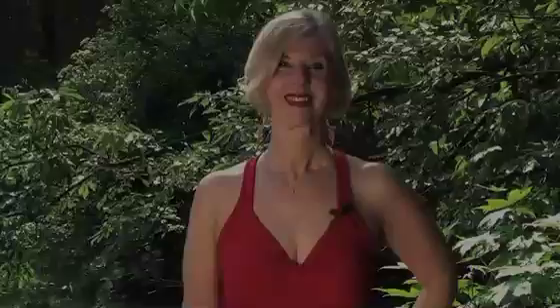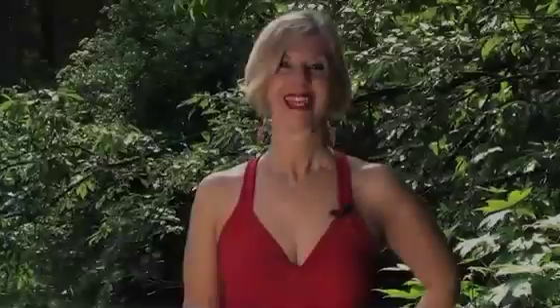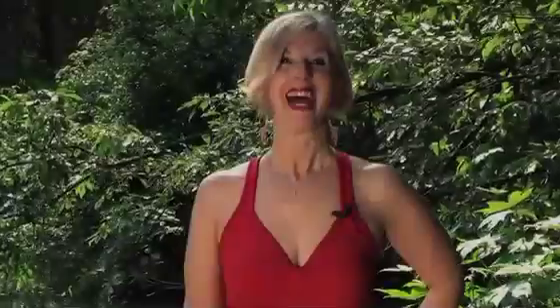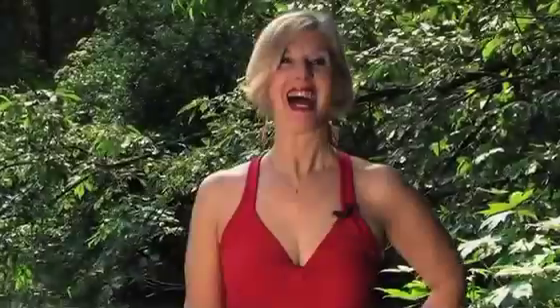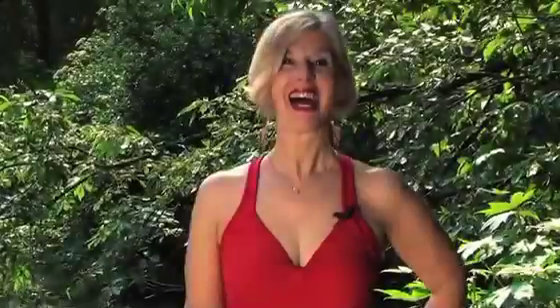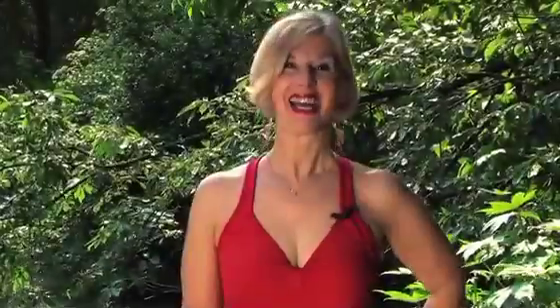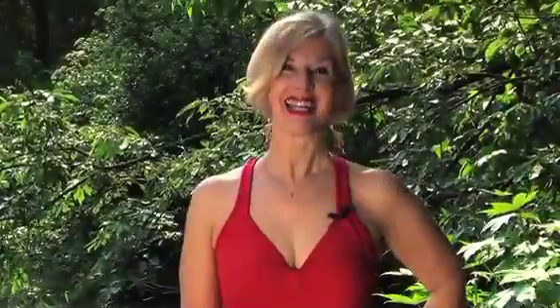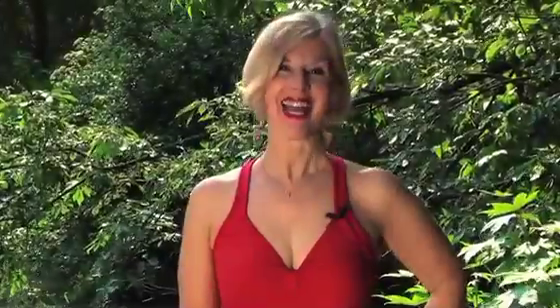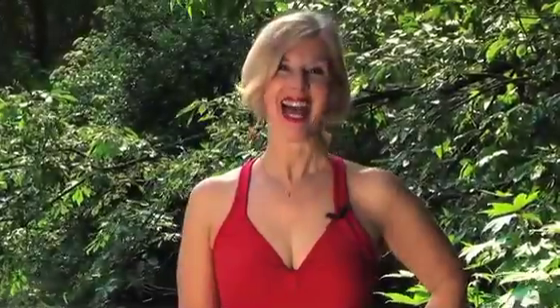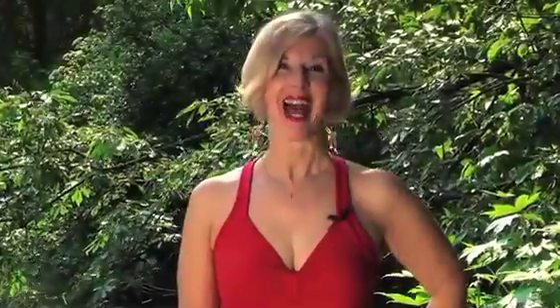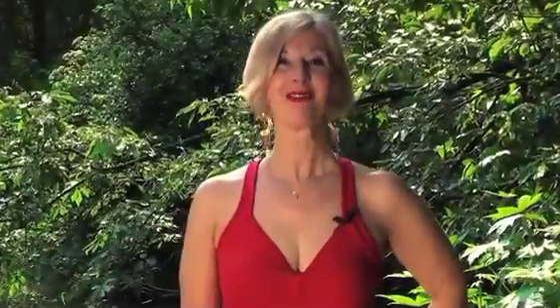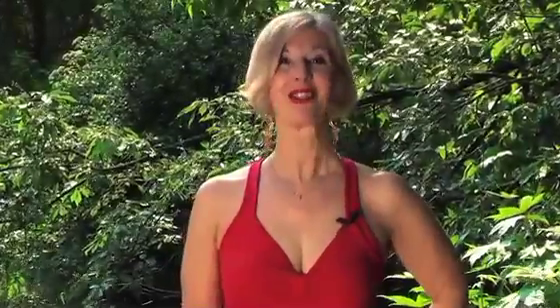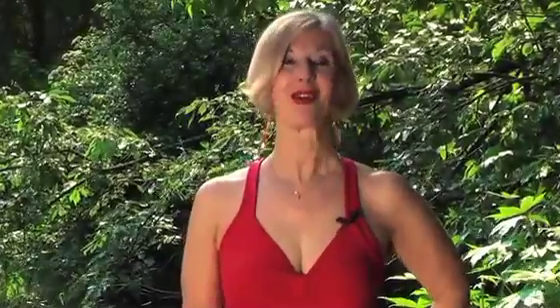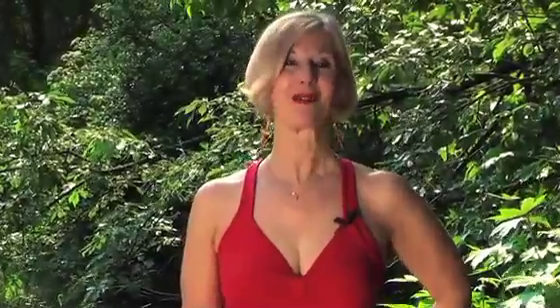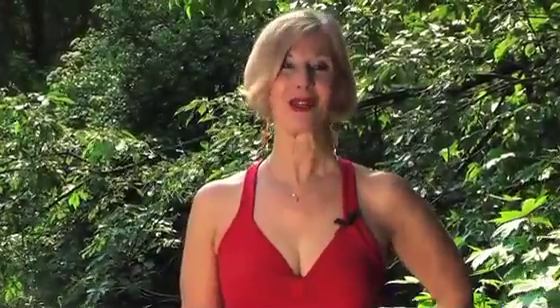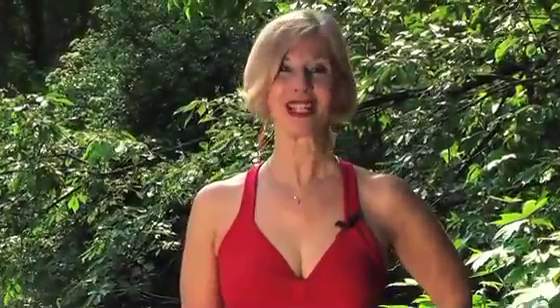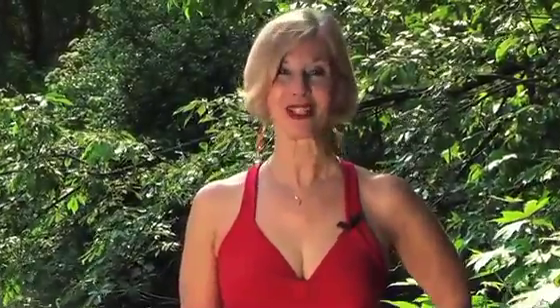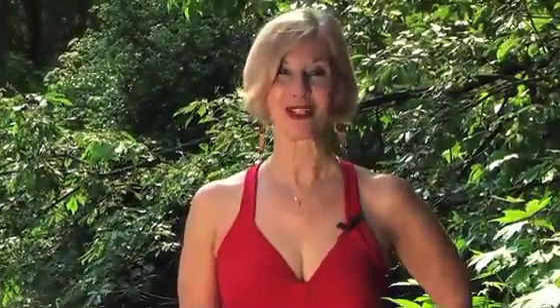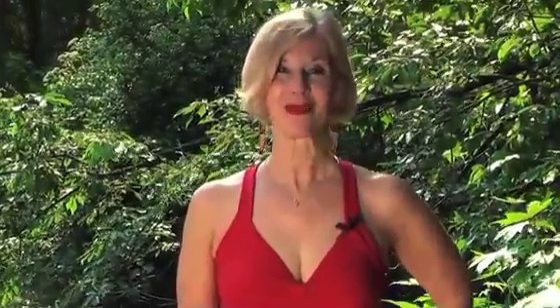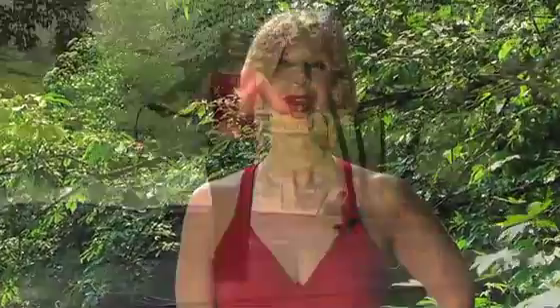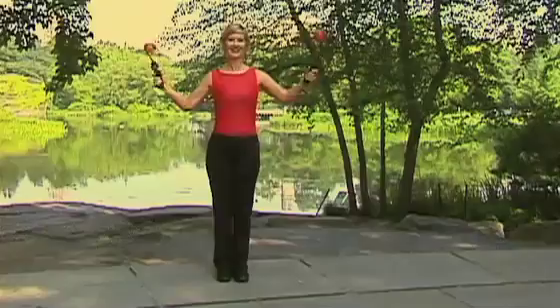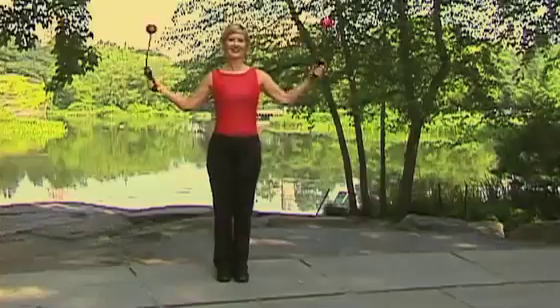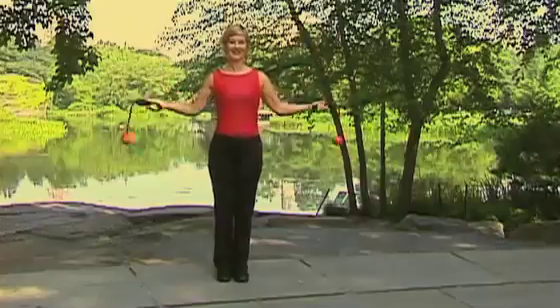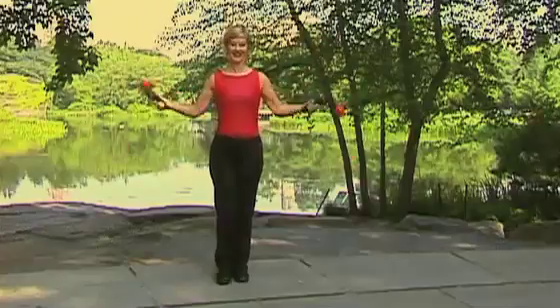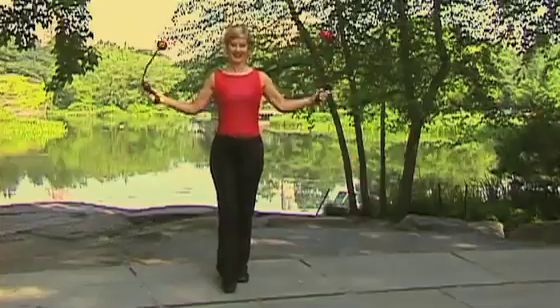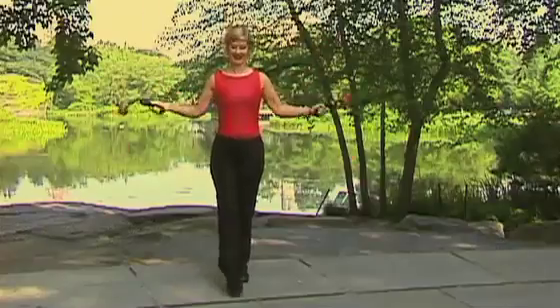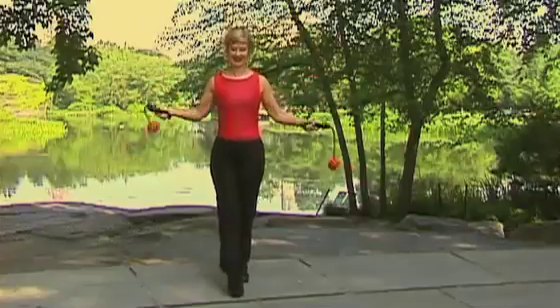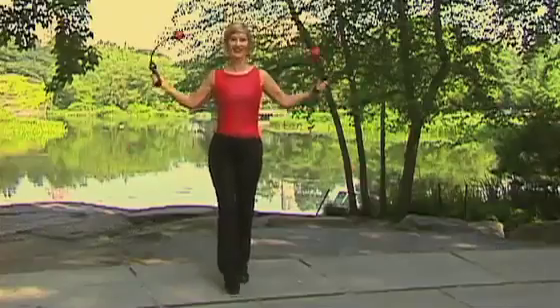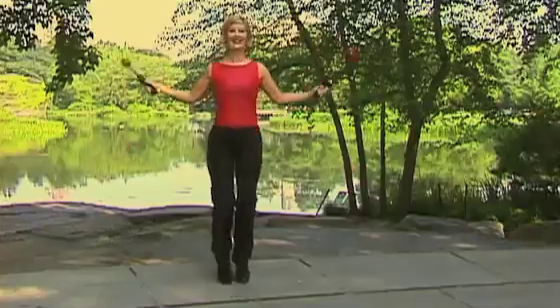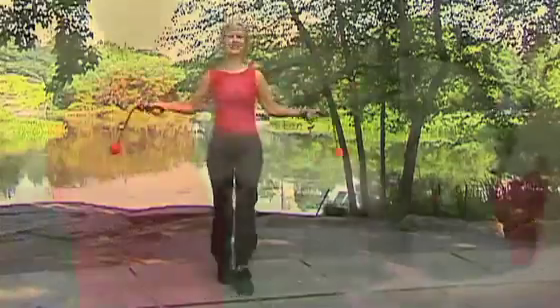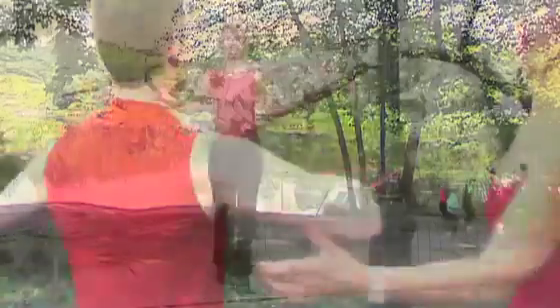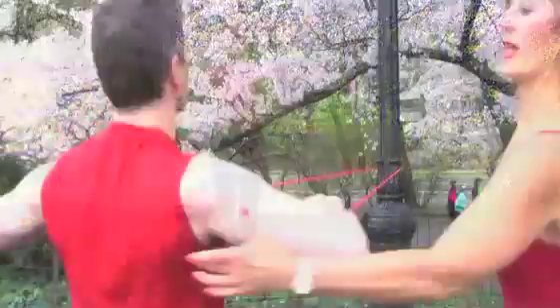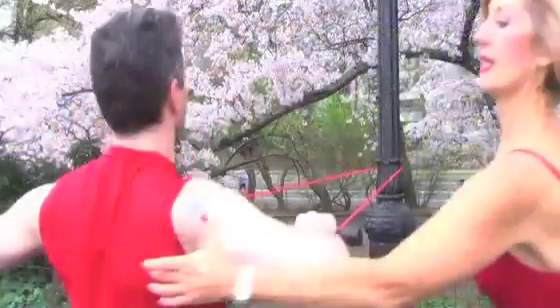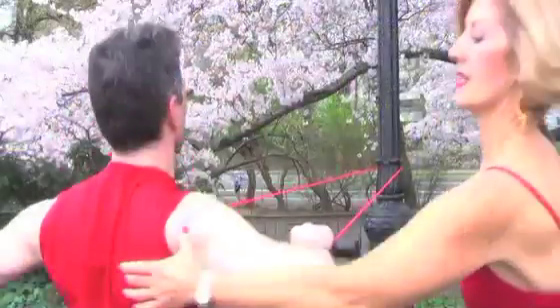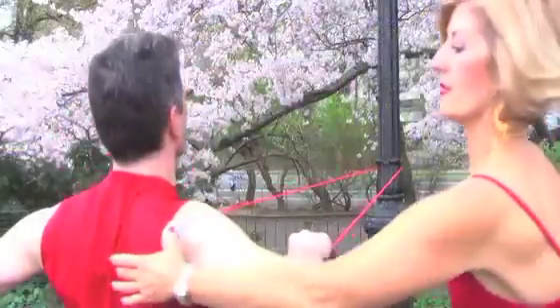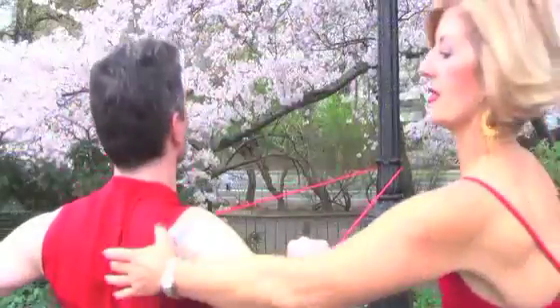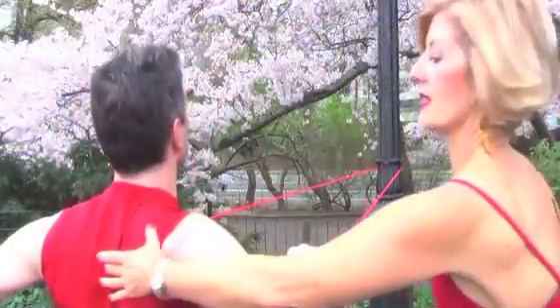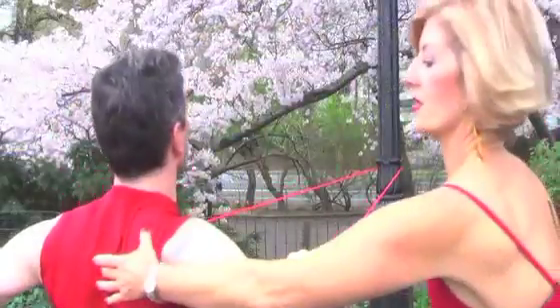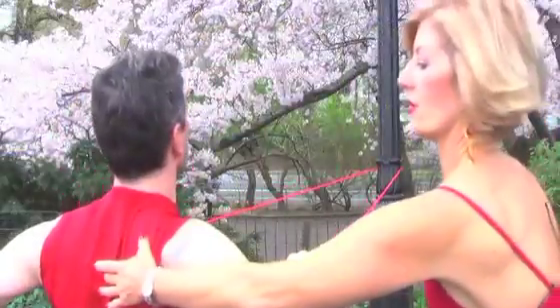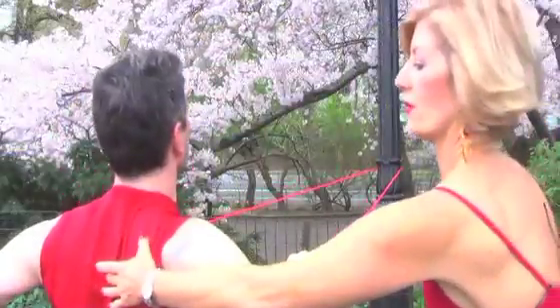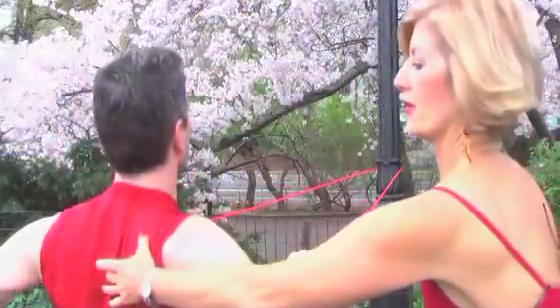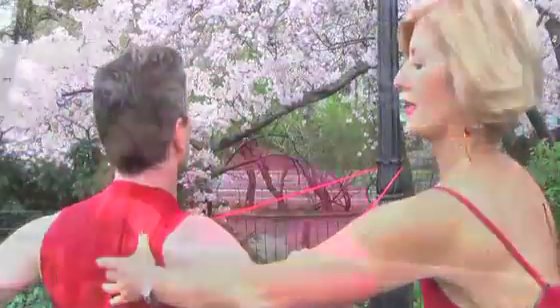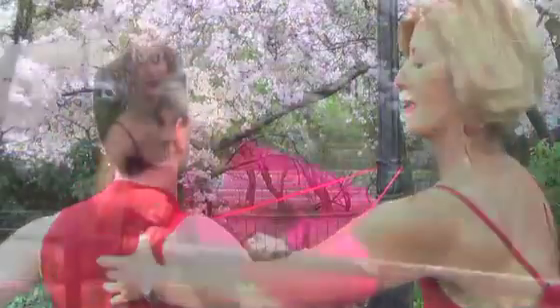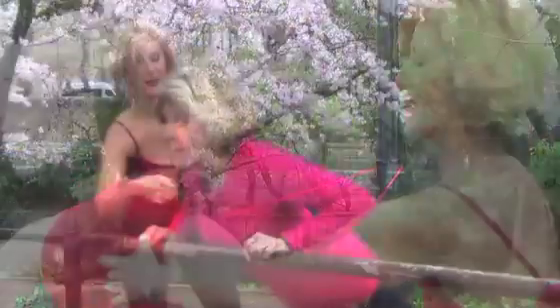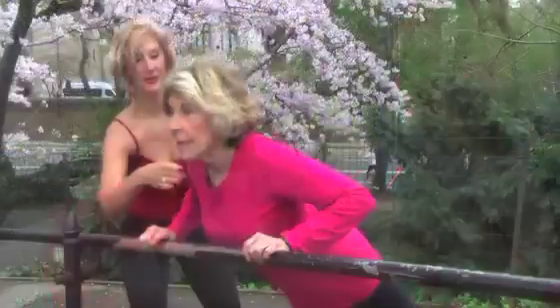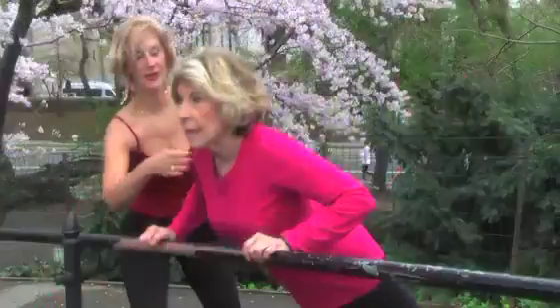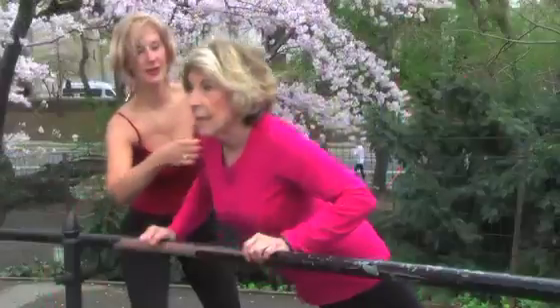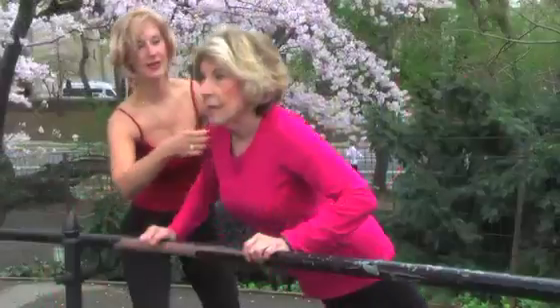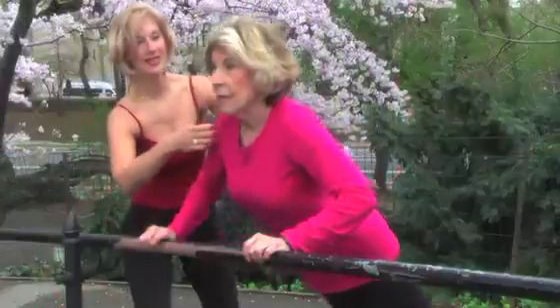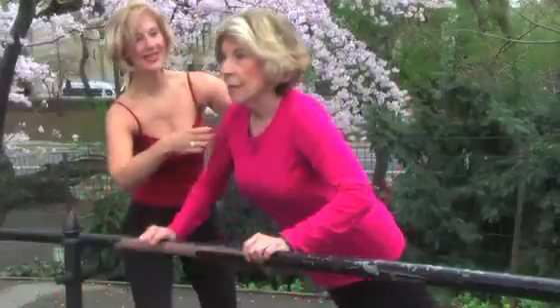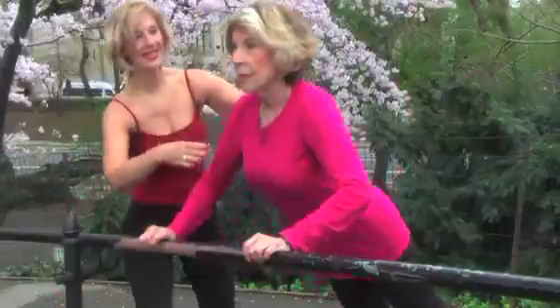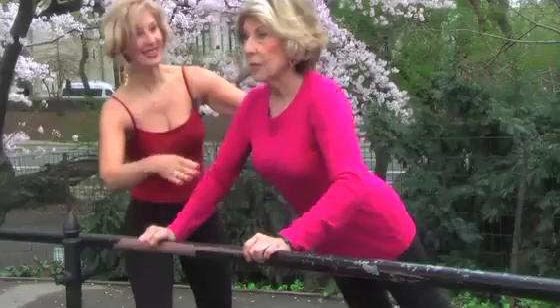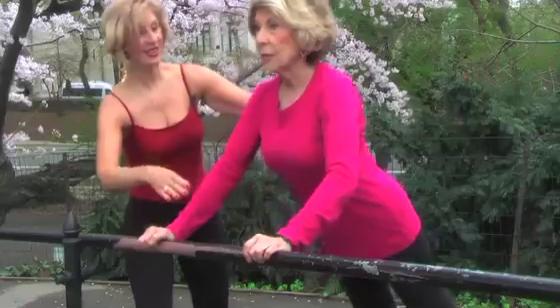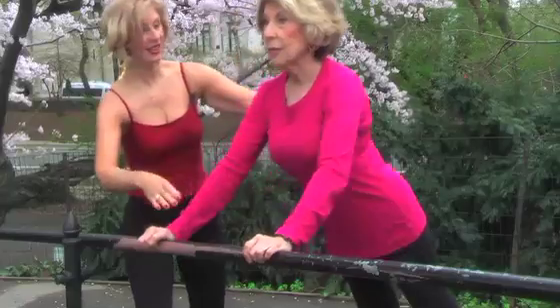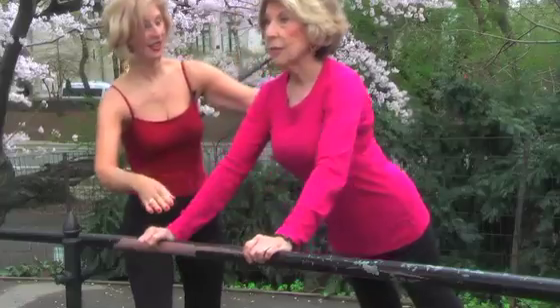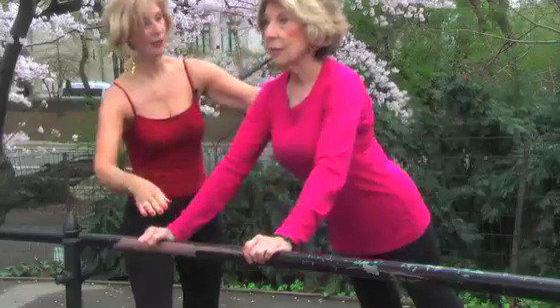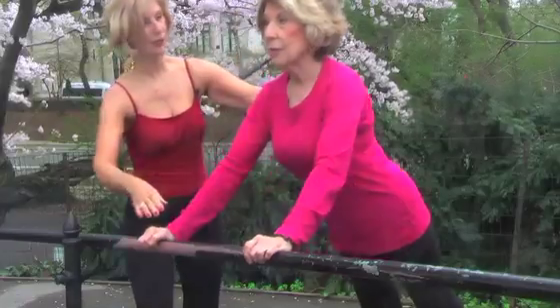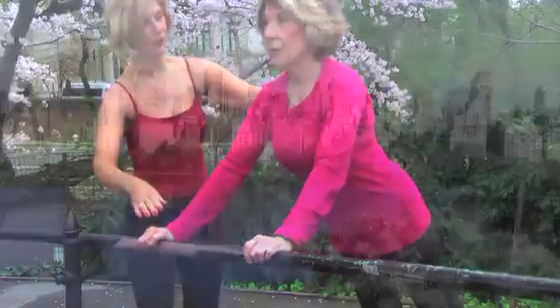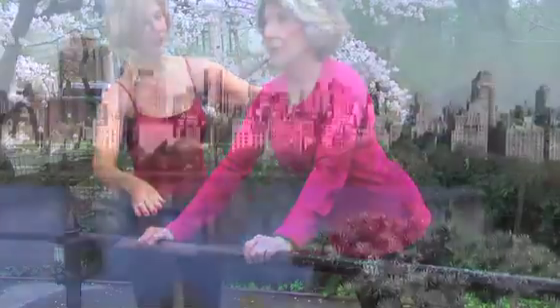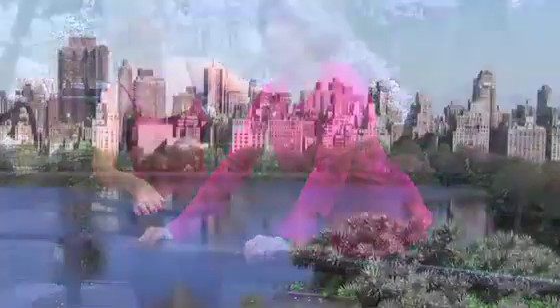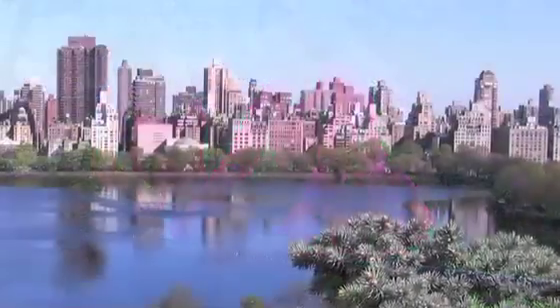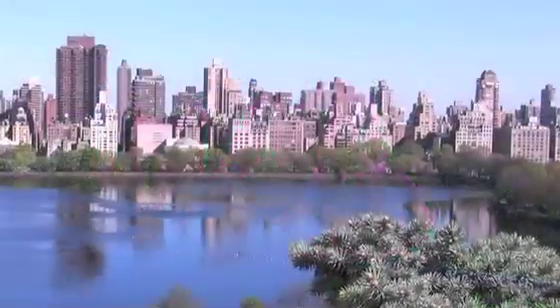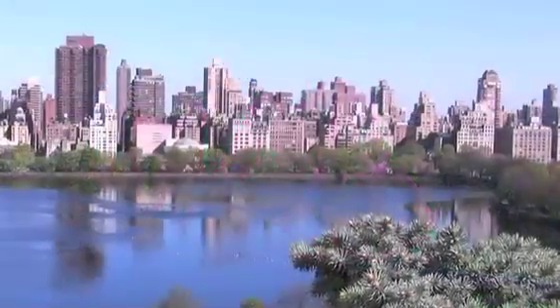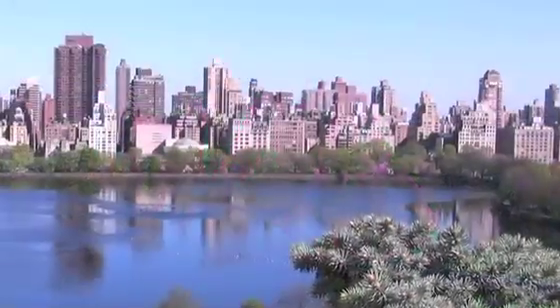Hi, I'm Sharon Frazier and welcome to SharonFrazier.TV live in New York City.